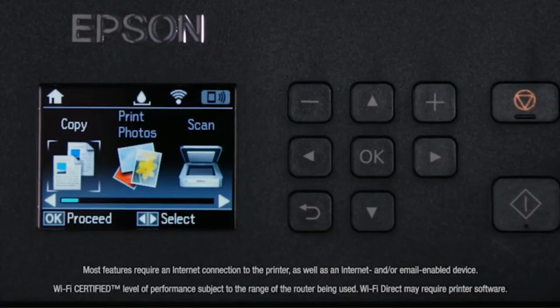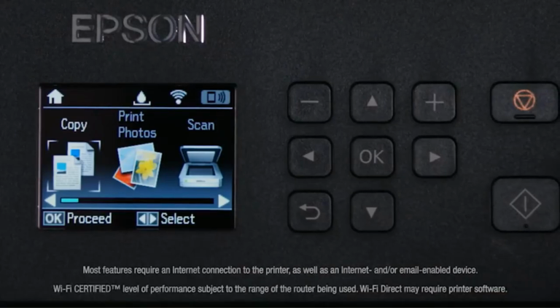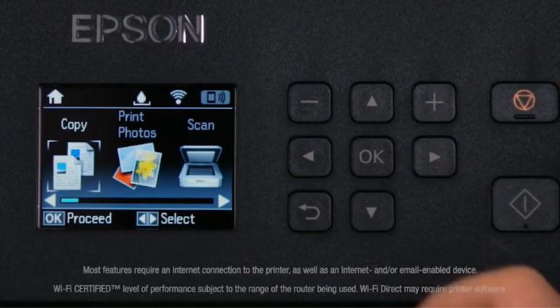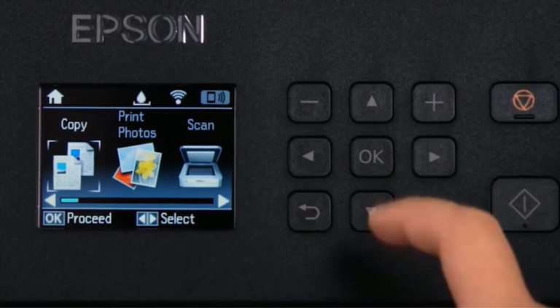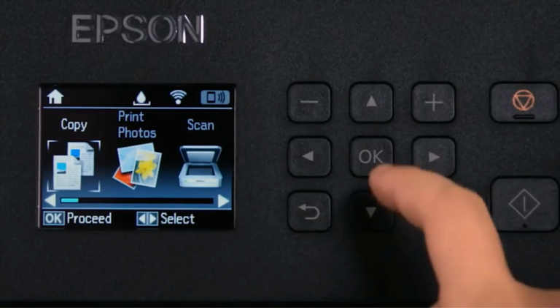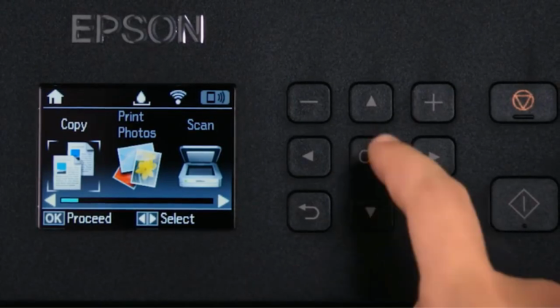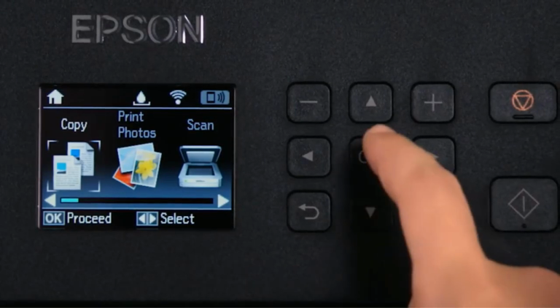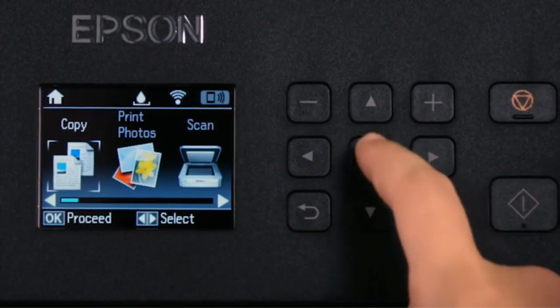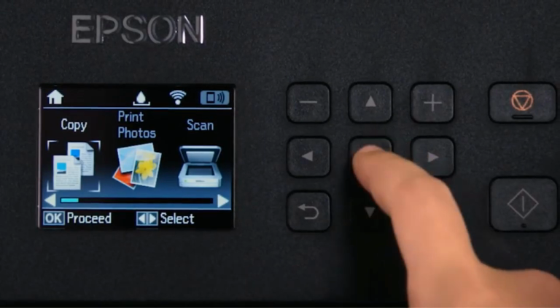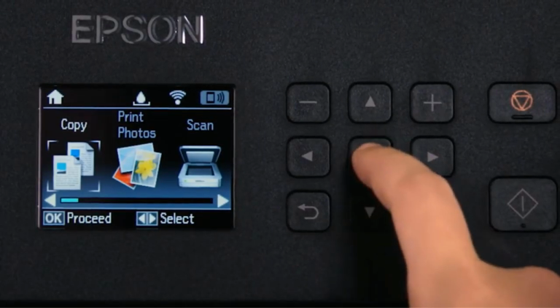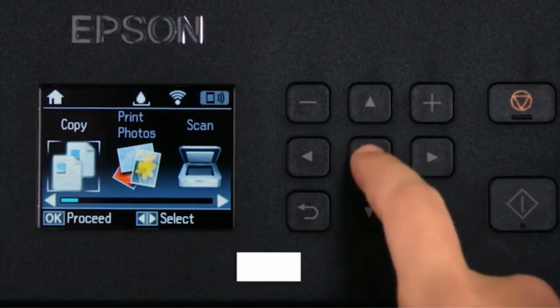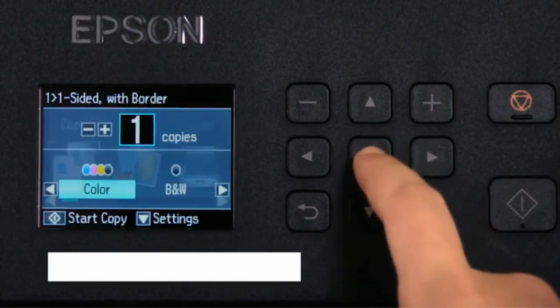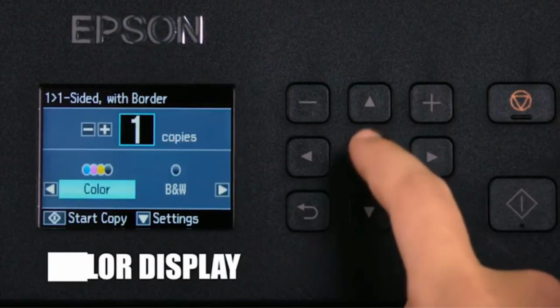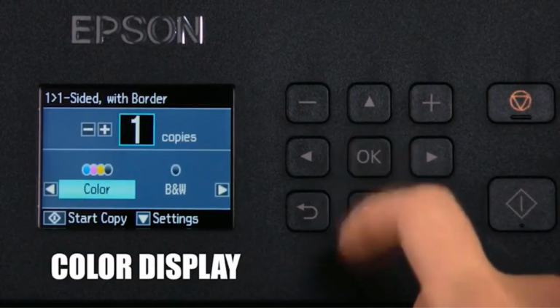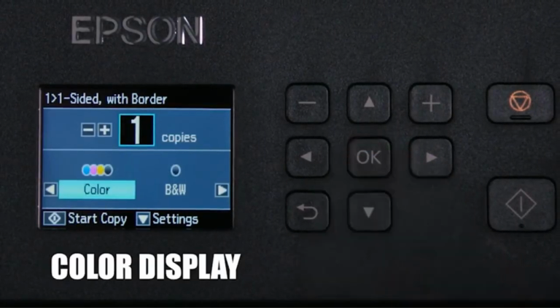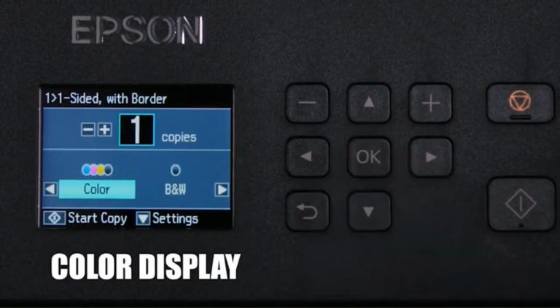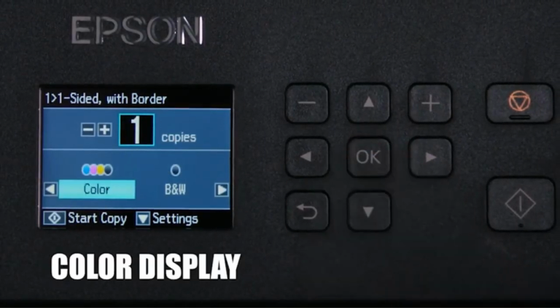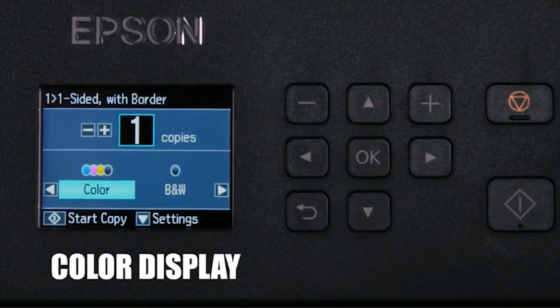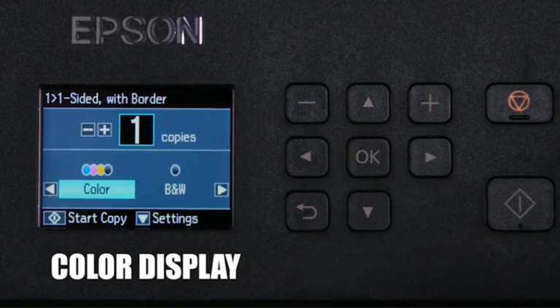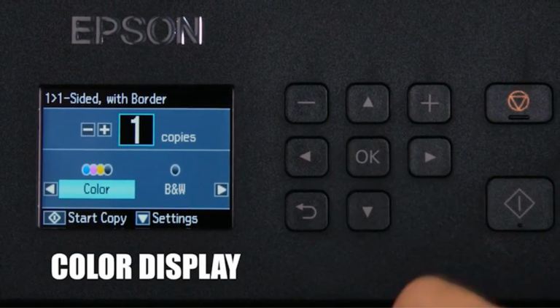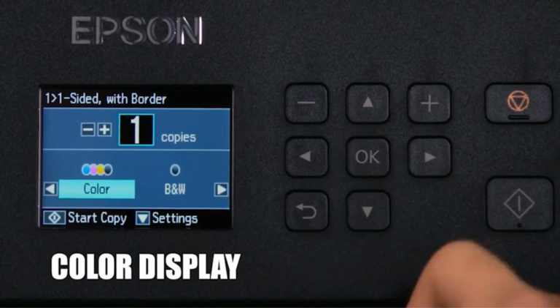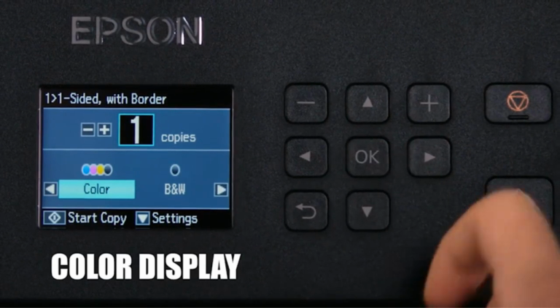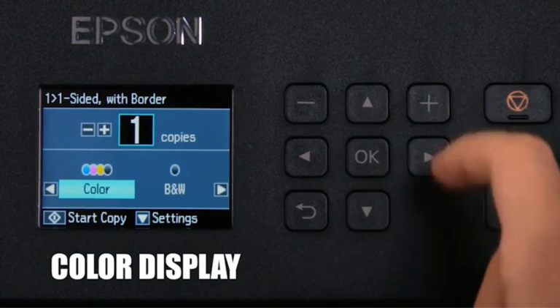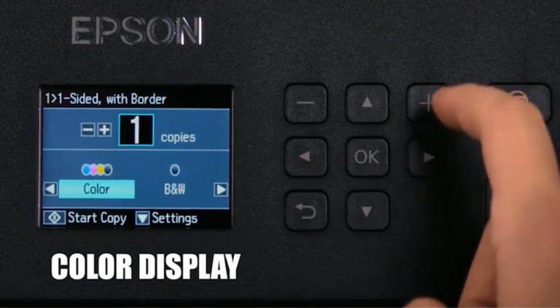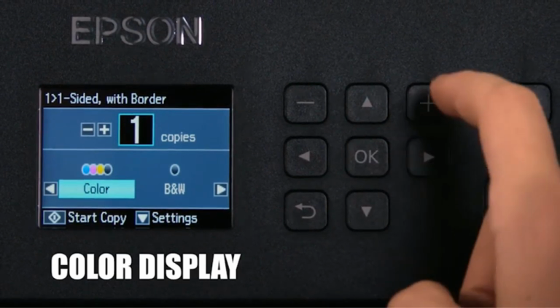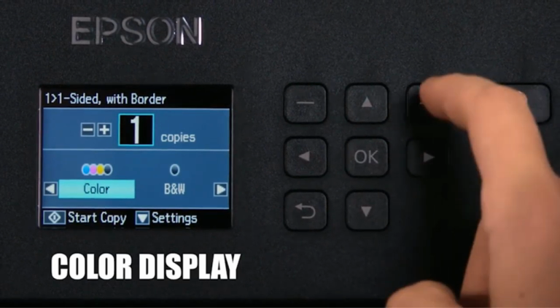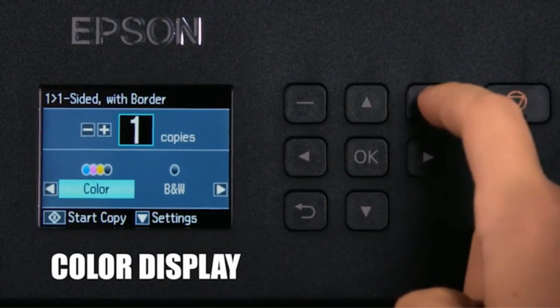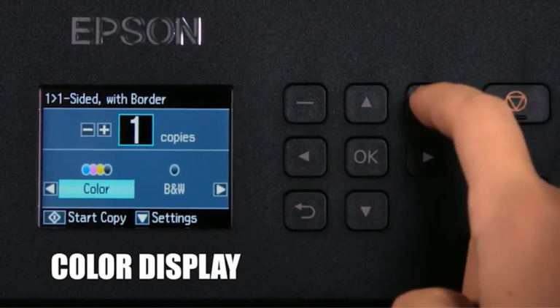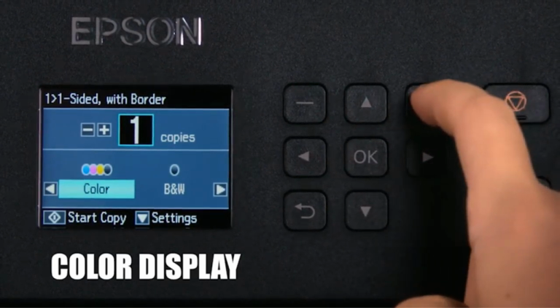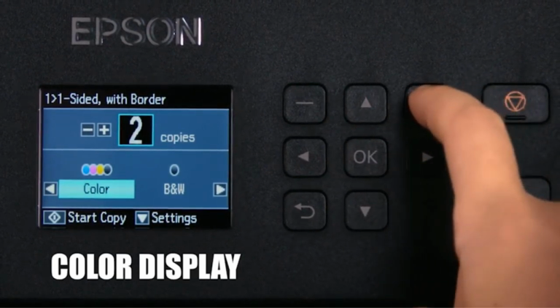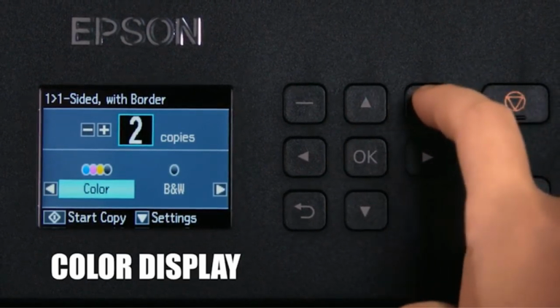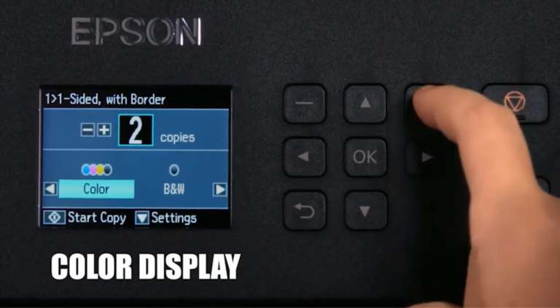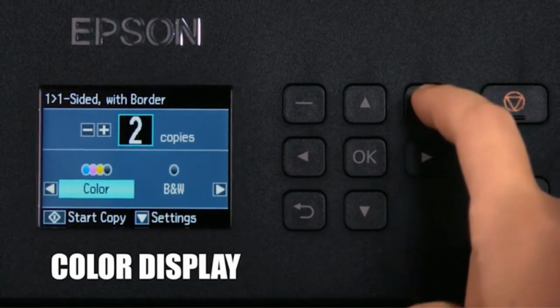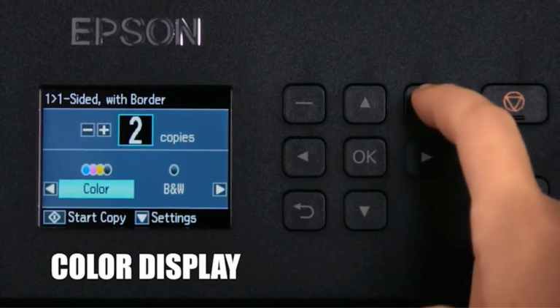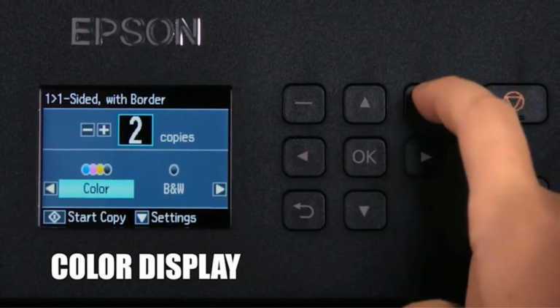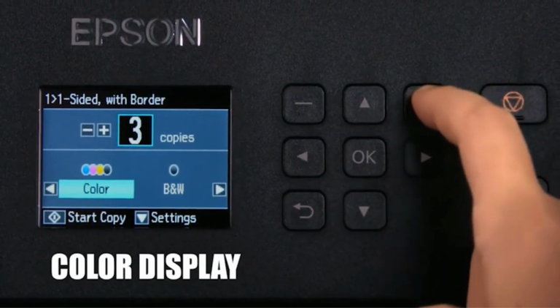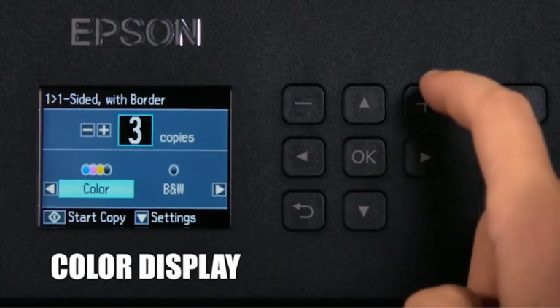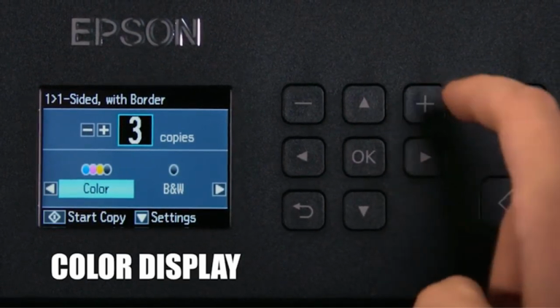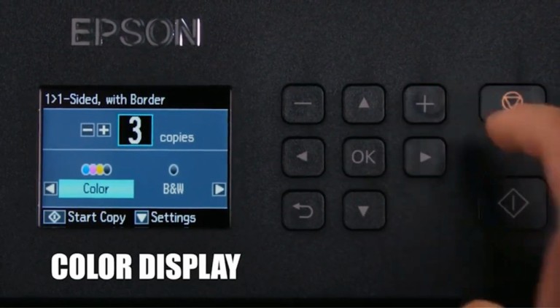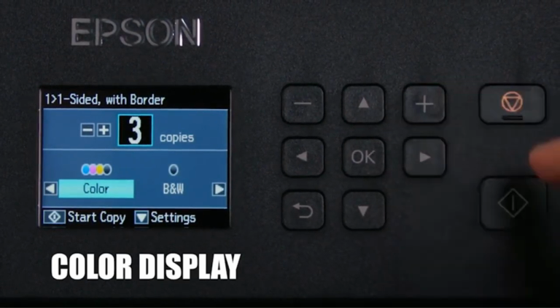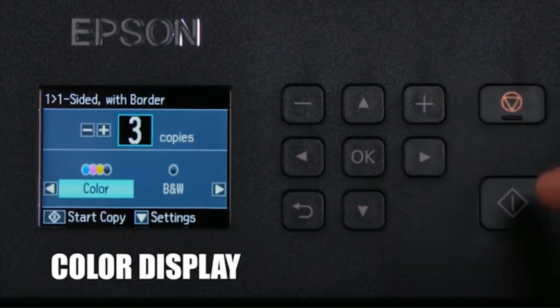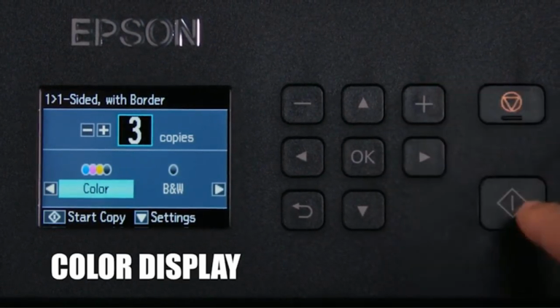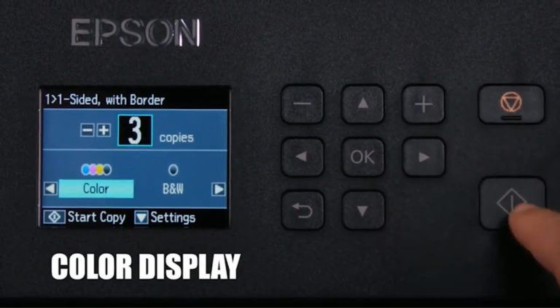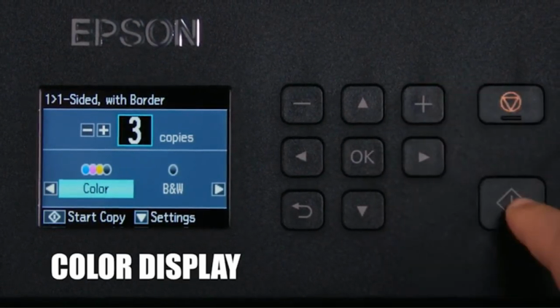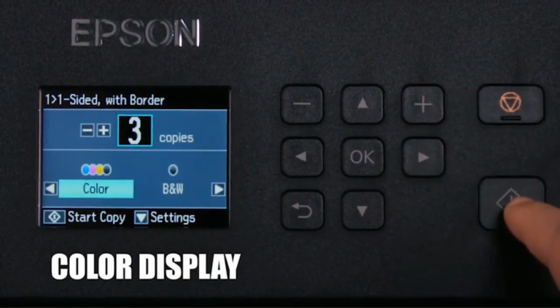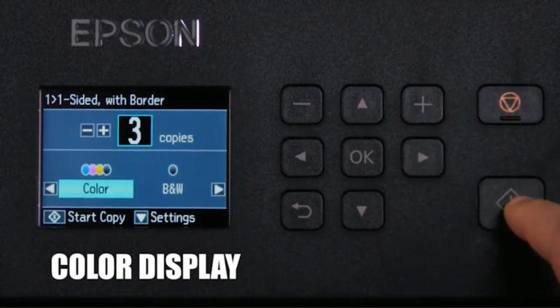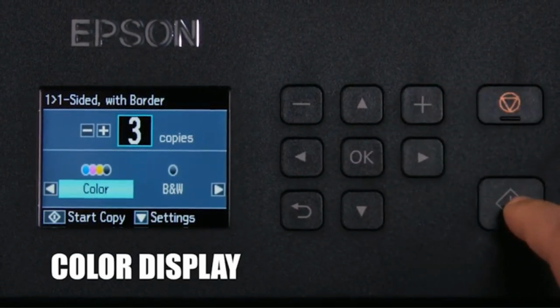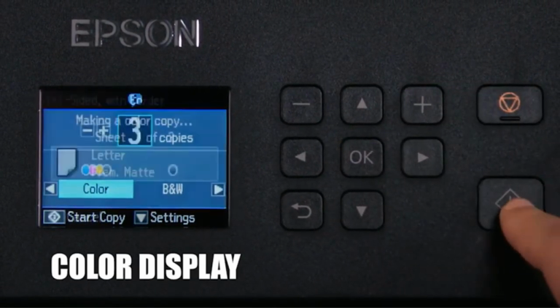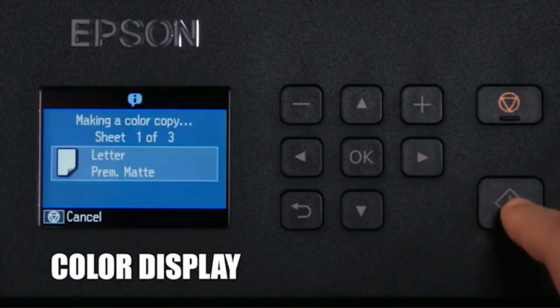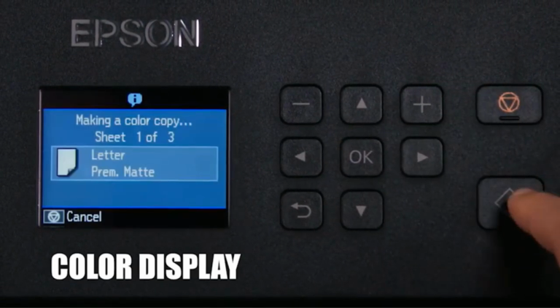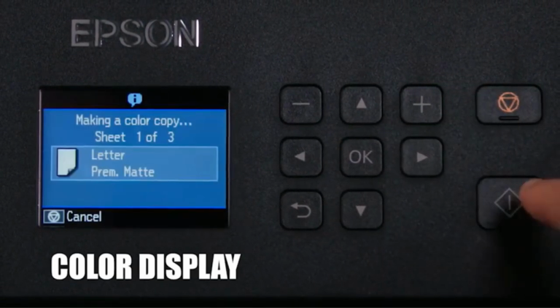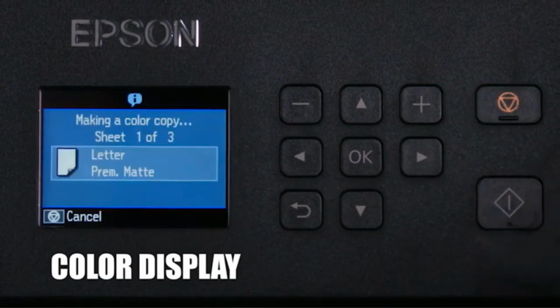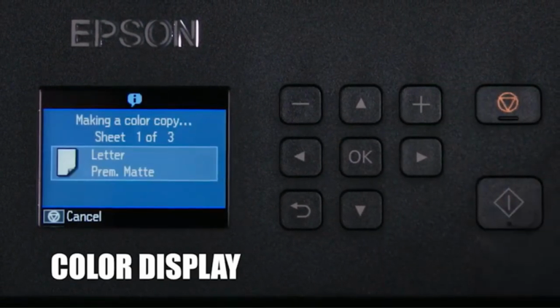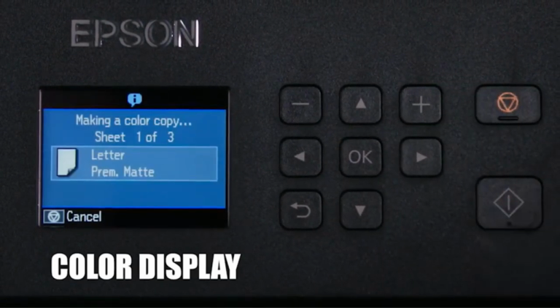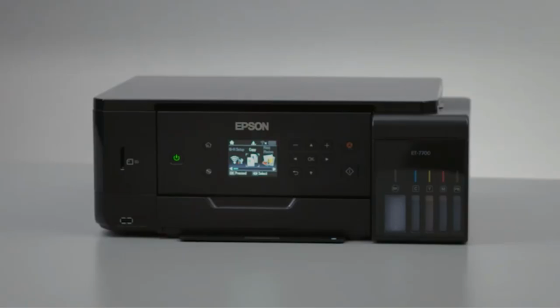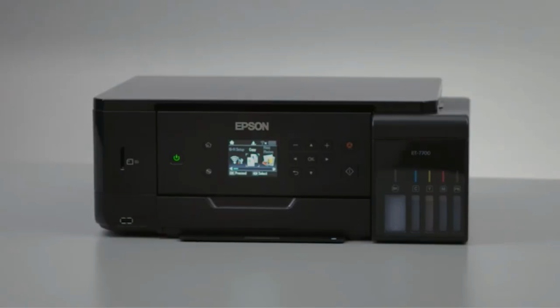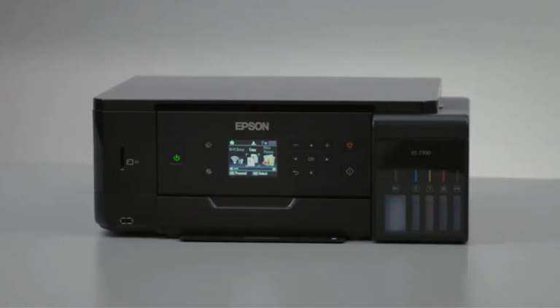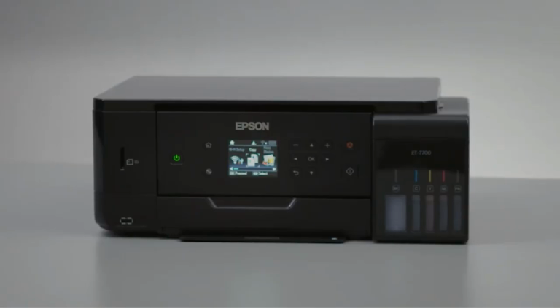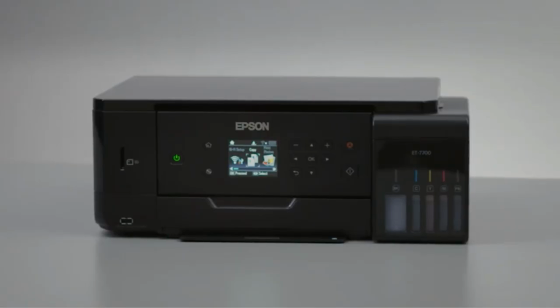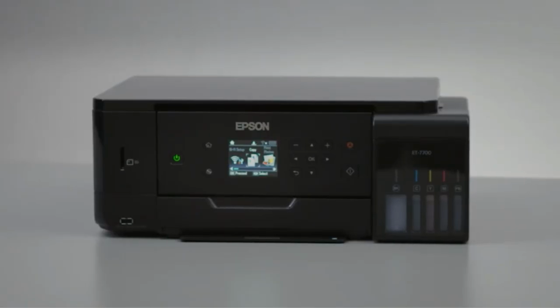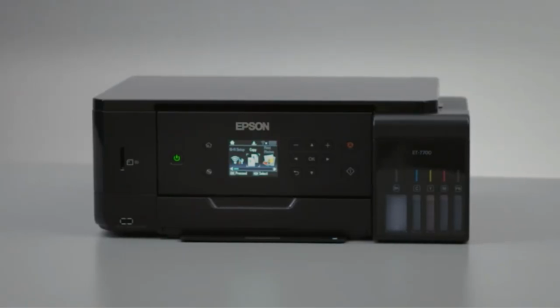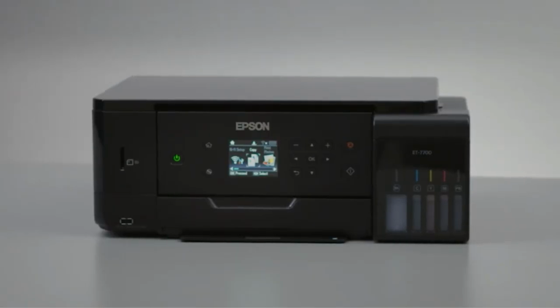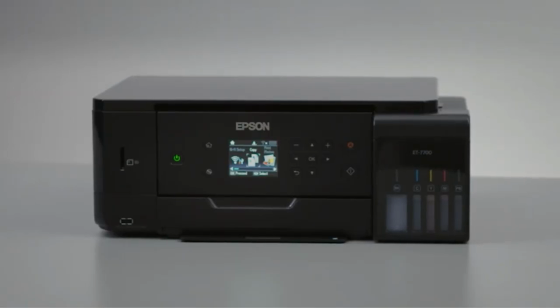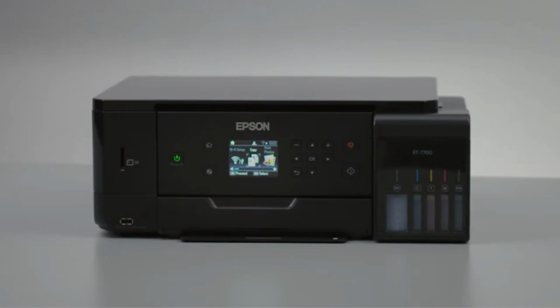With its impressive capabilities, the Canon PIXMA PRO 100 is a top choice for photographers and artists seeking high-quality prints.